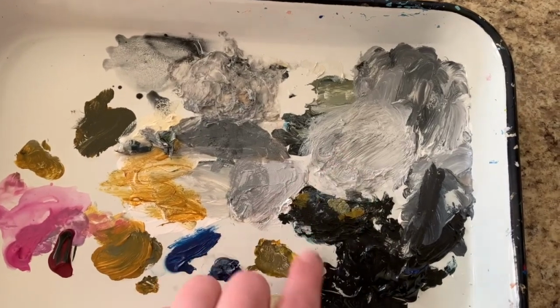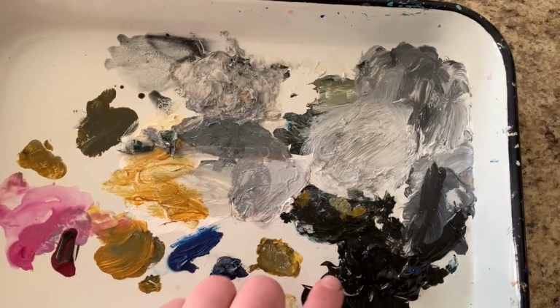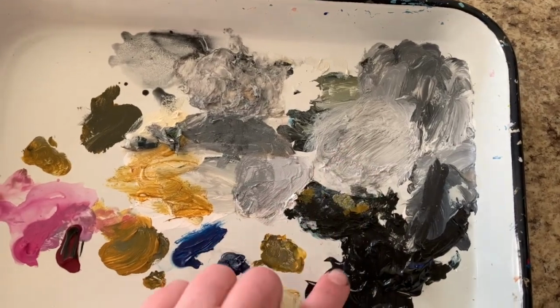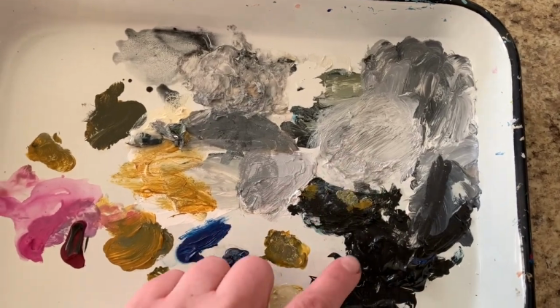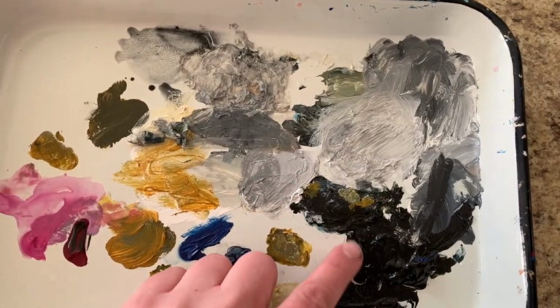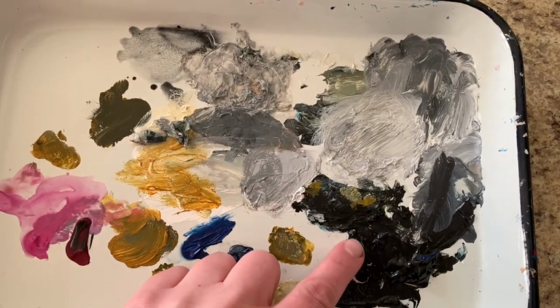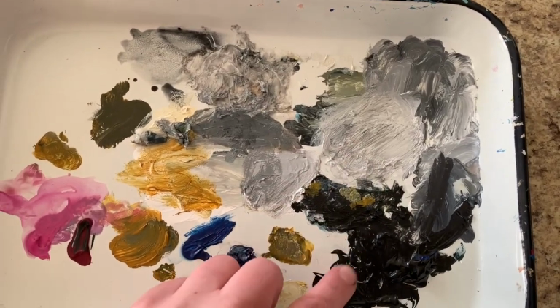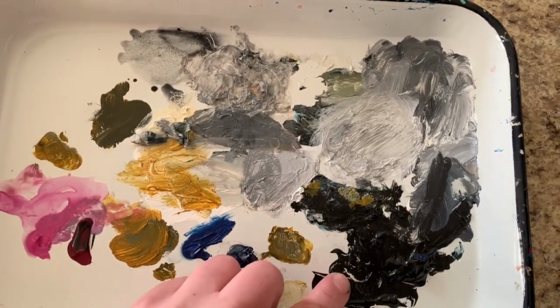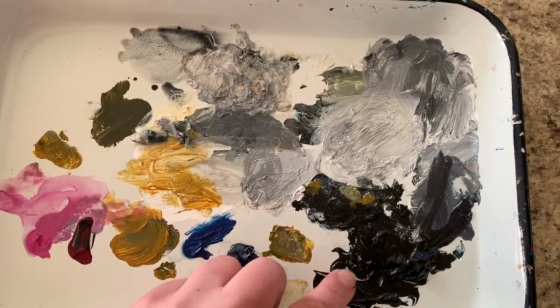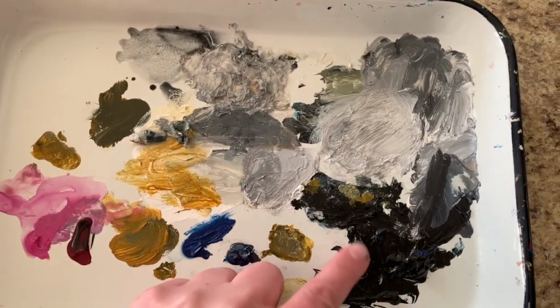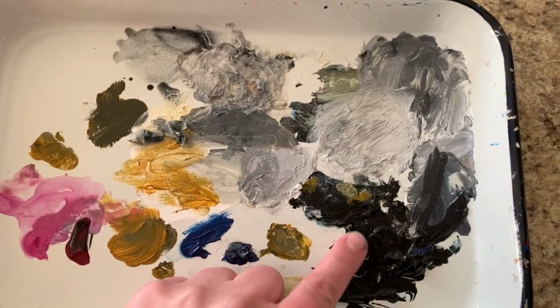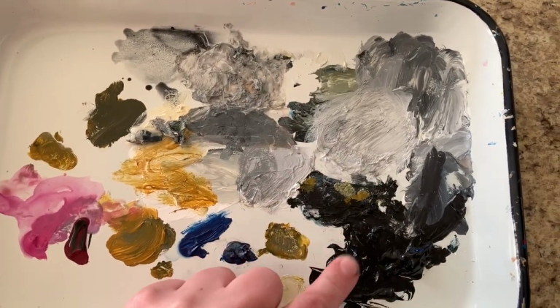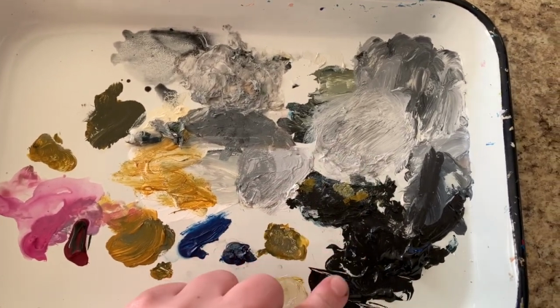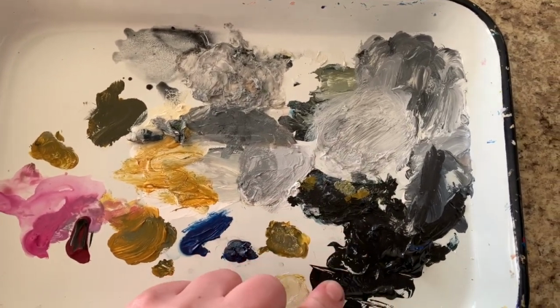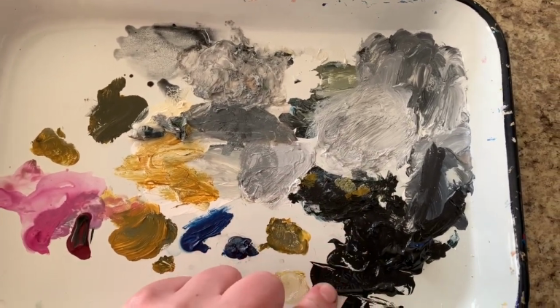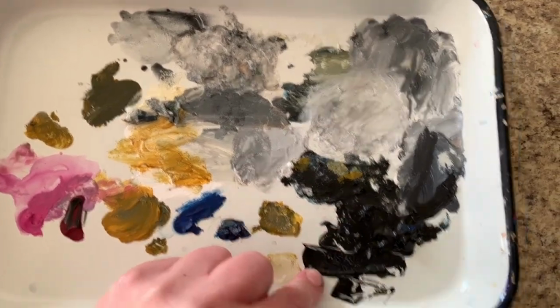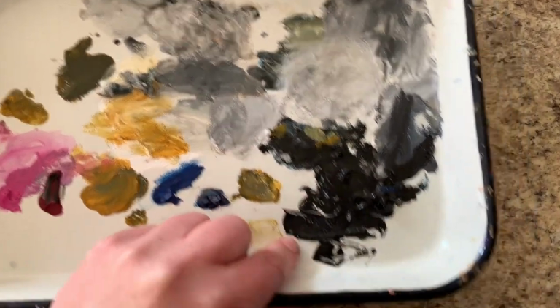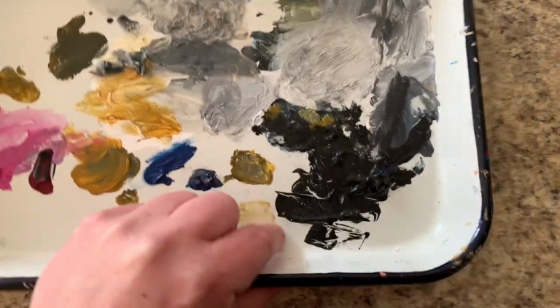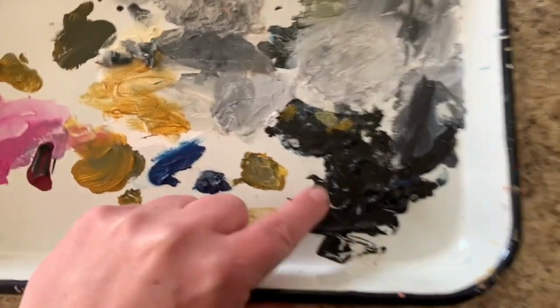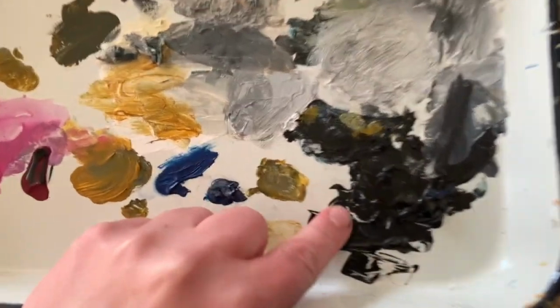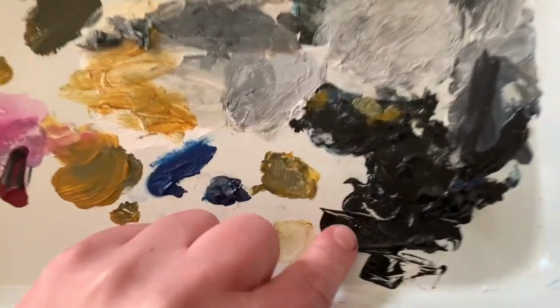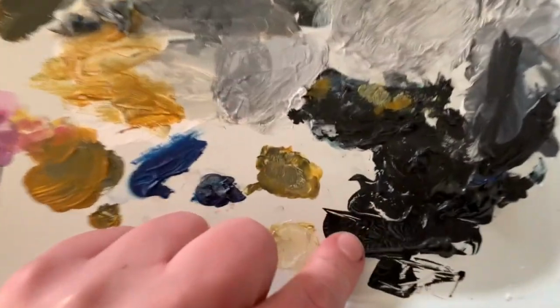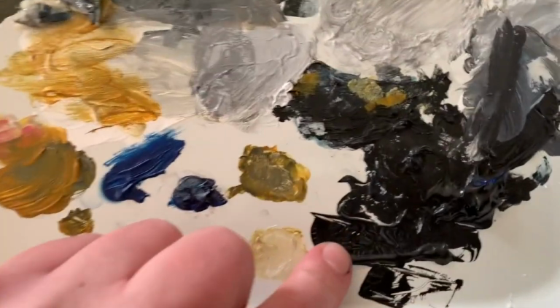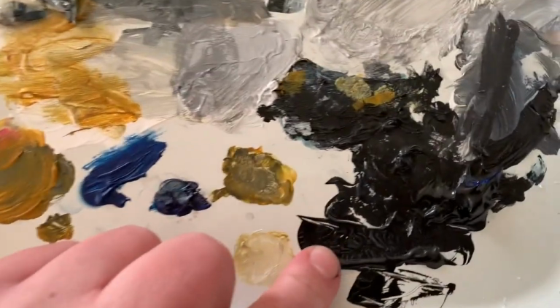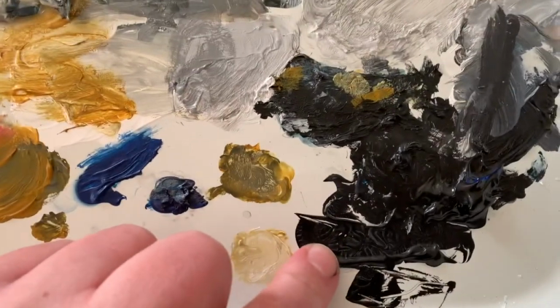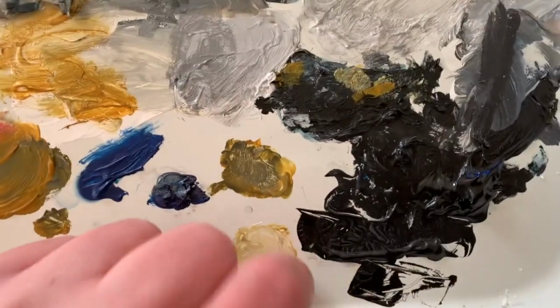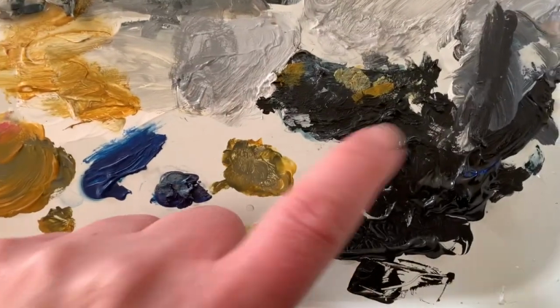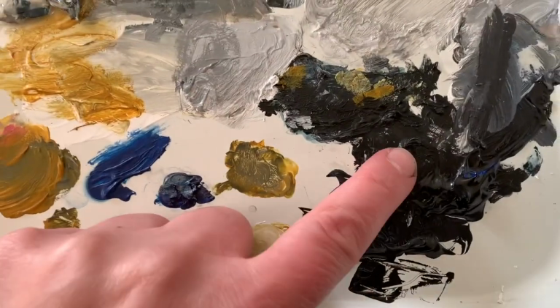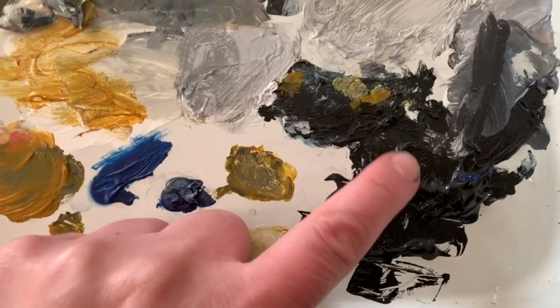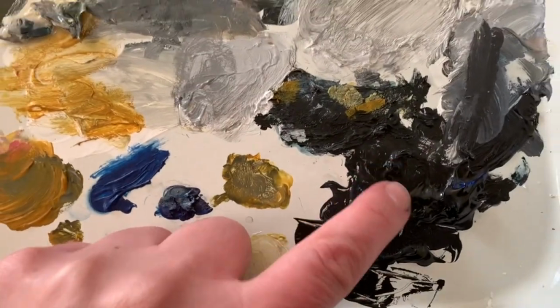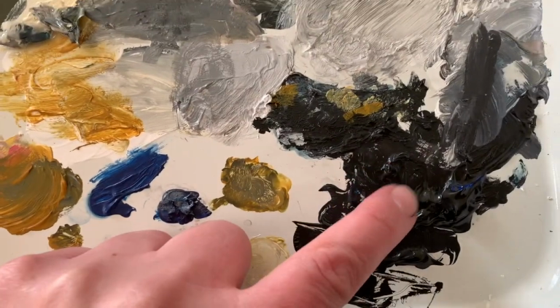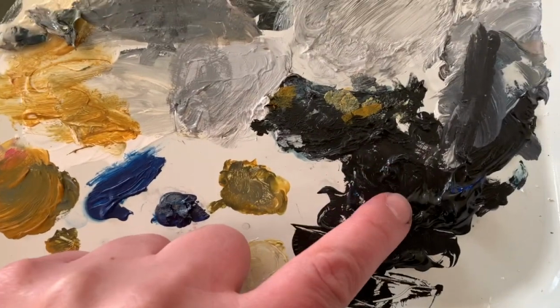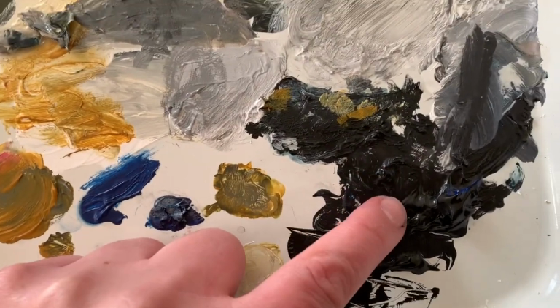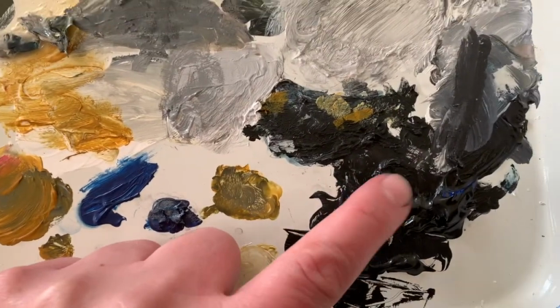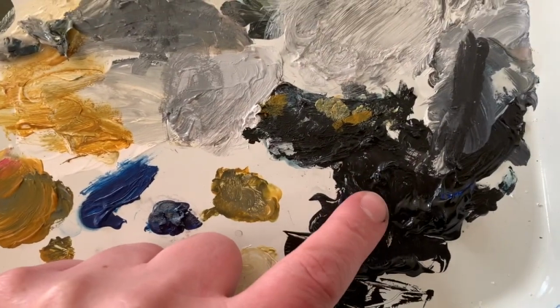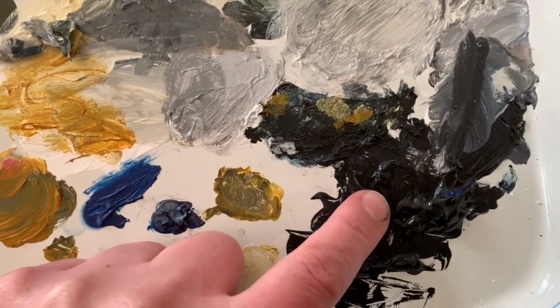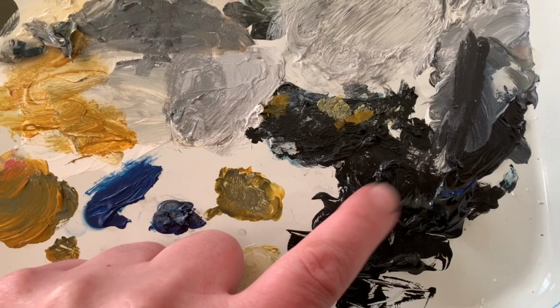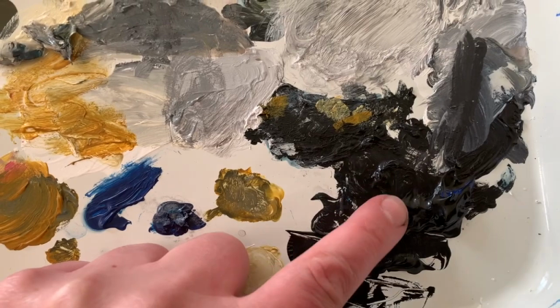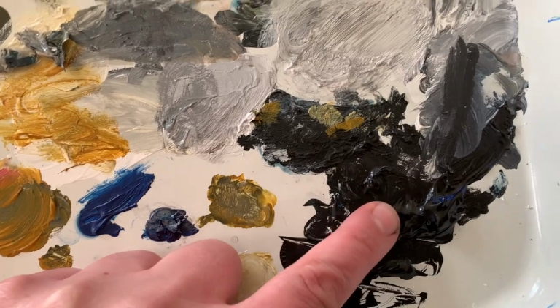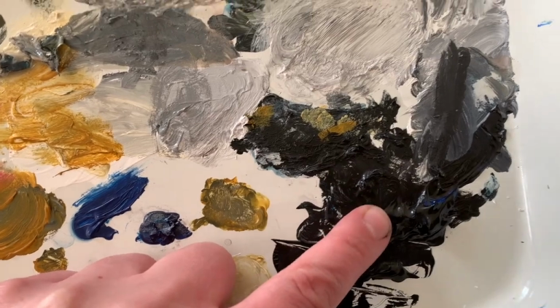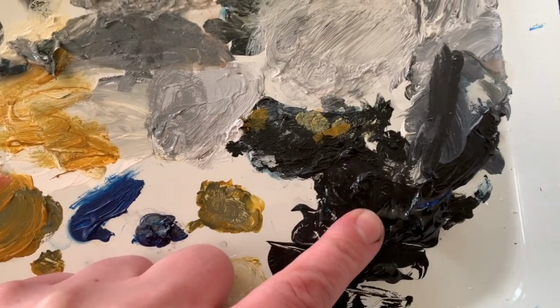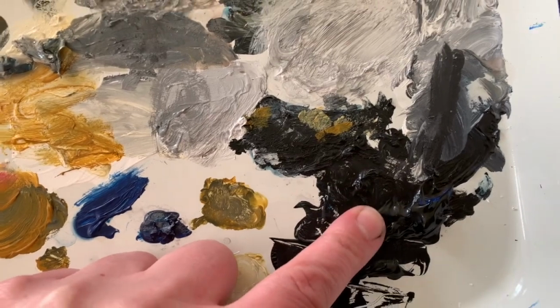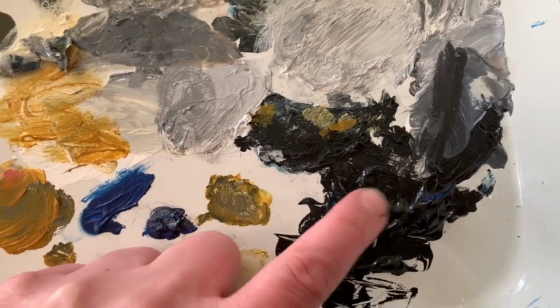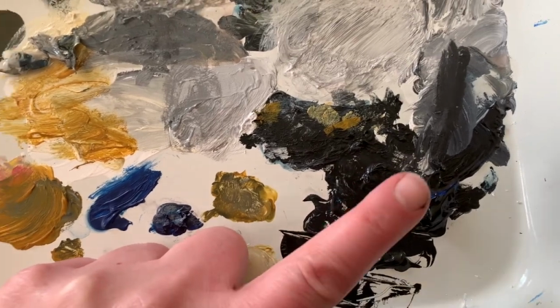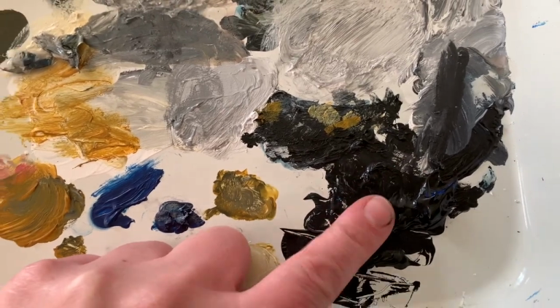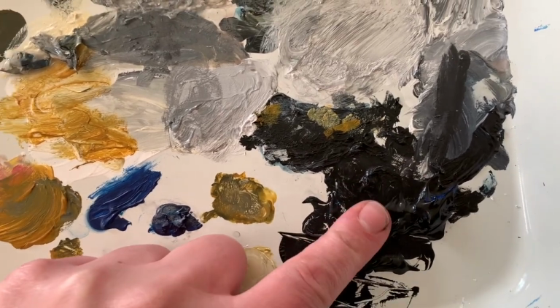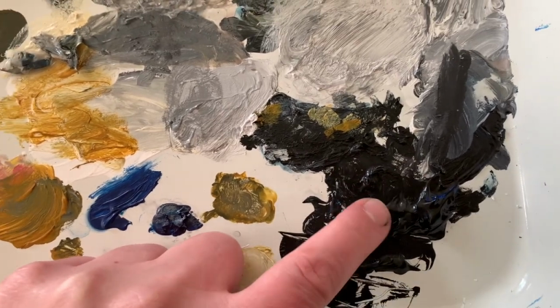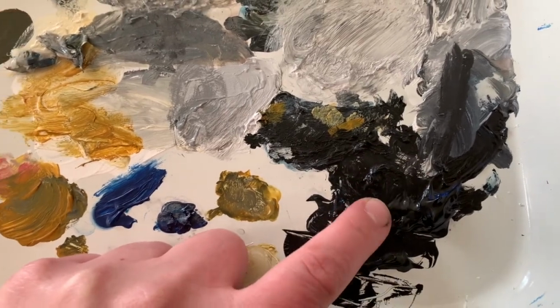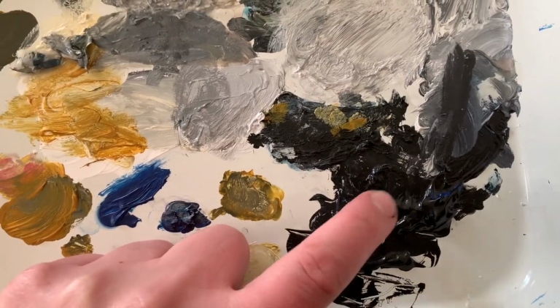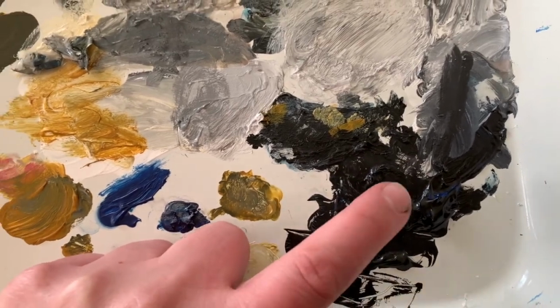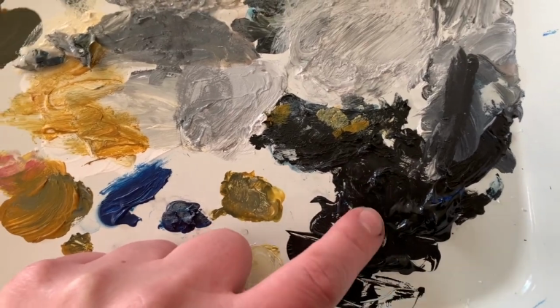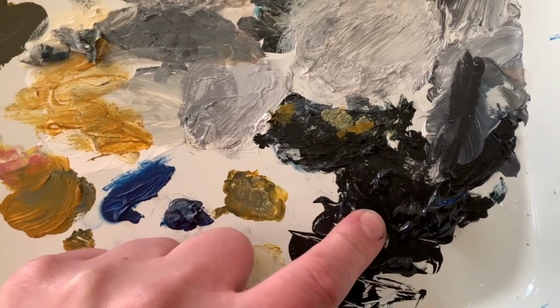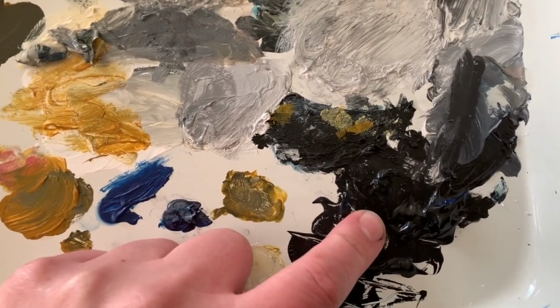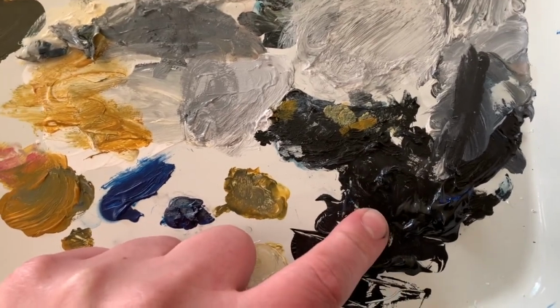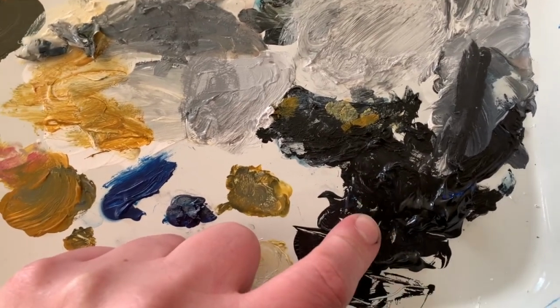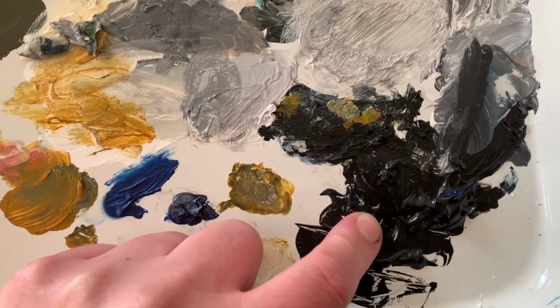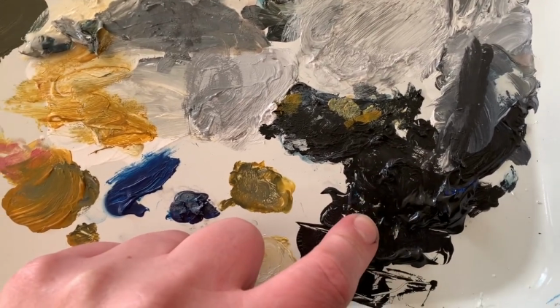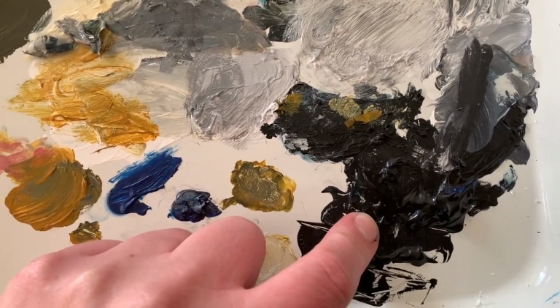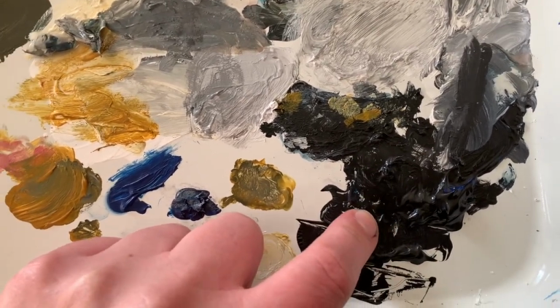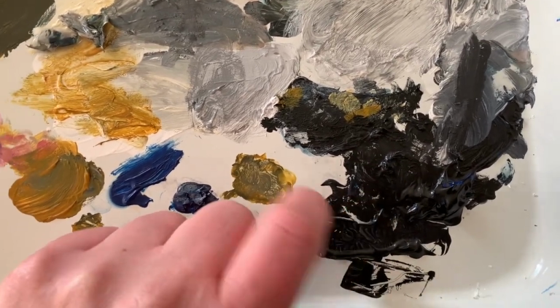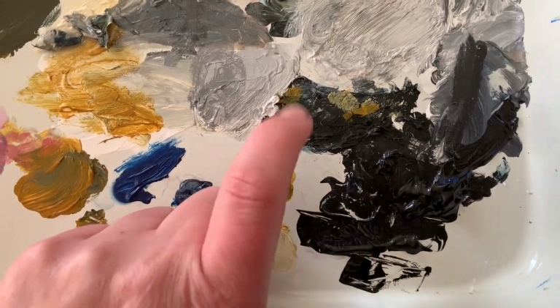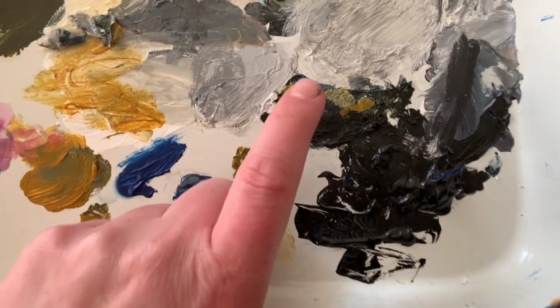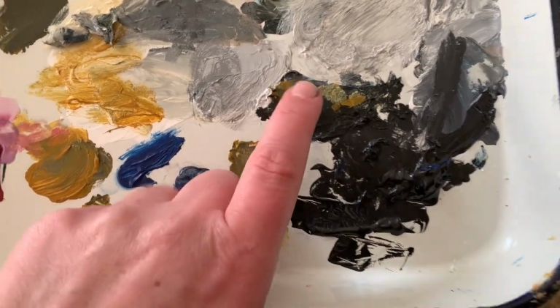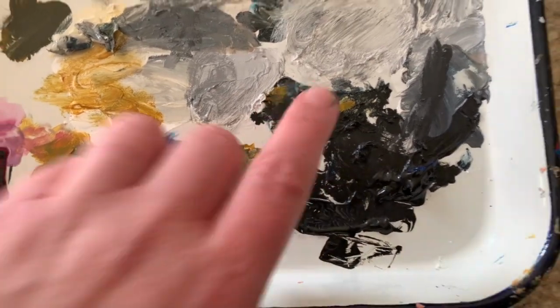This is a great palette for easy cleaning — it's fast, it's efficient. I'll show you how I do it.